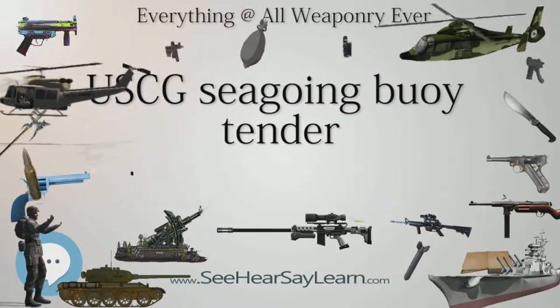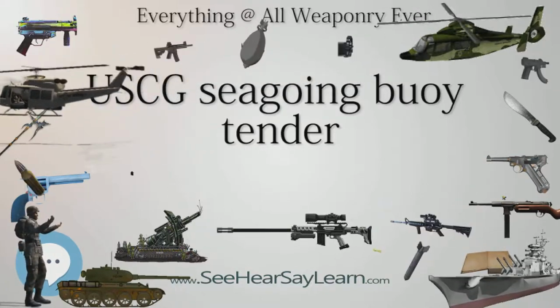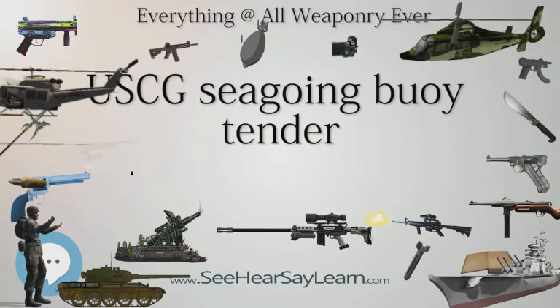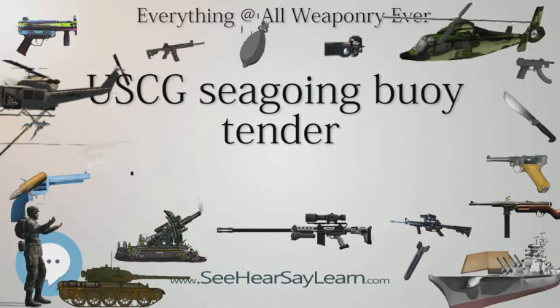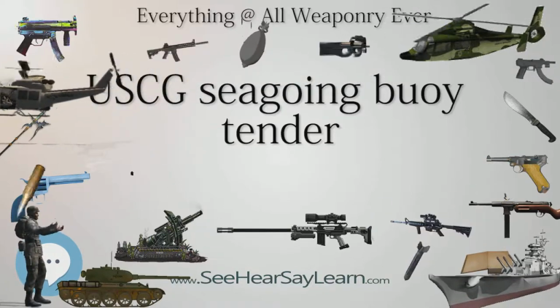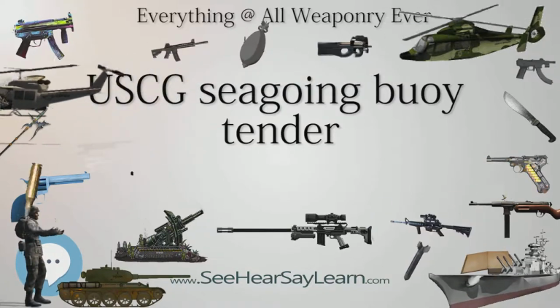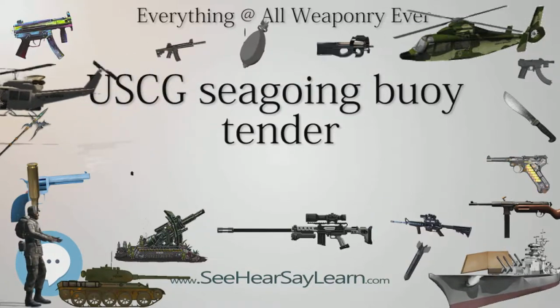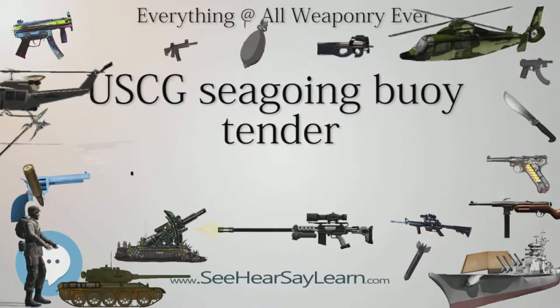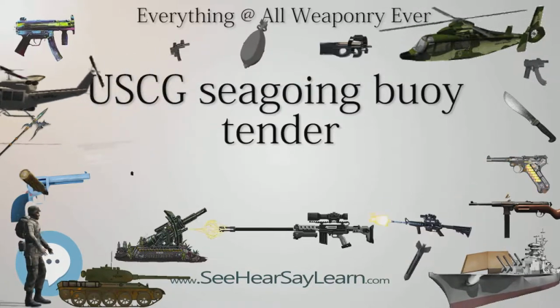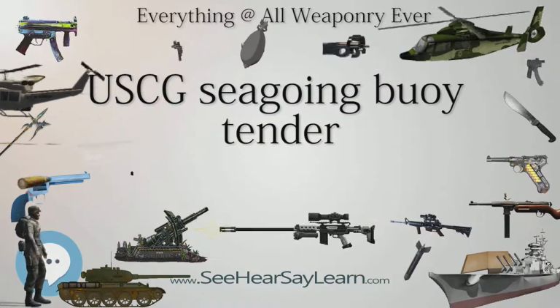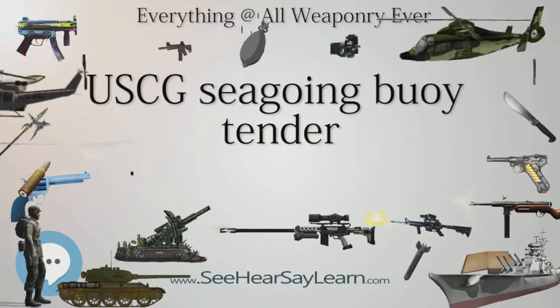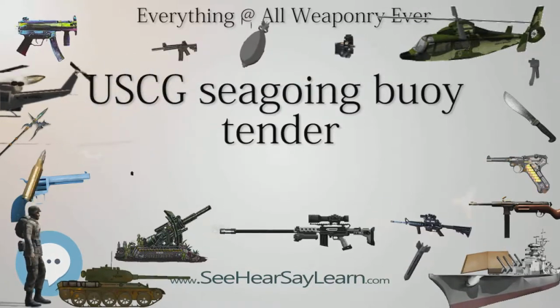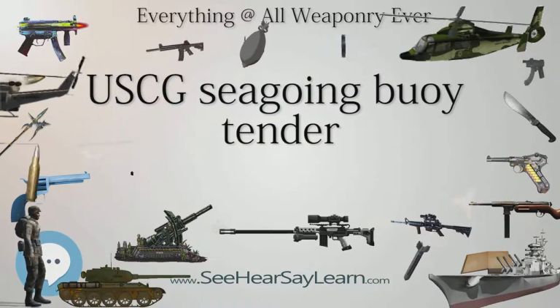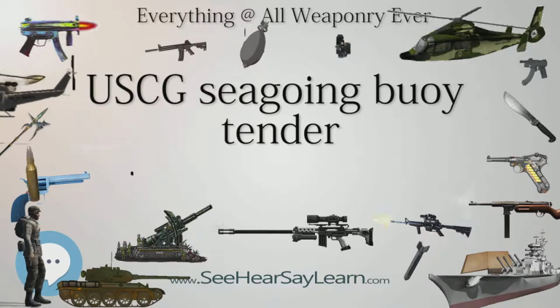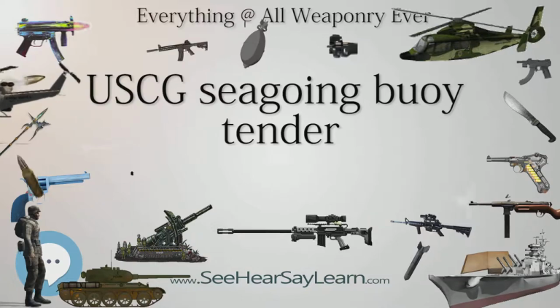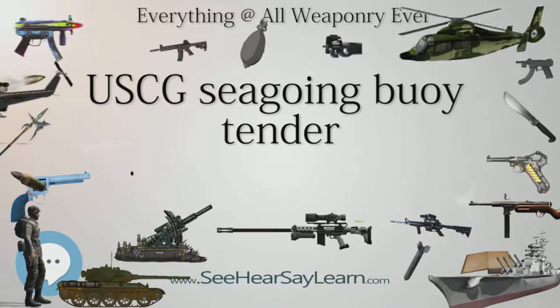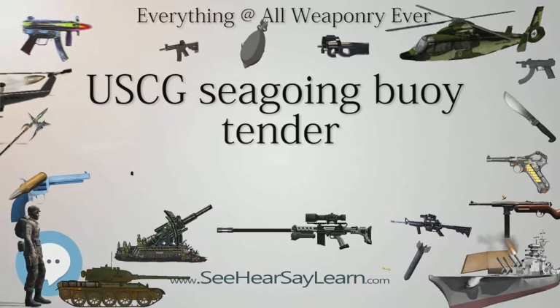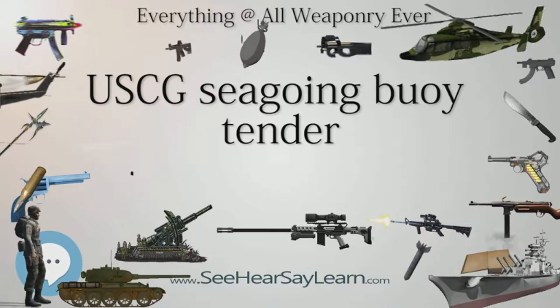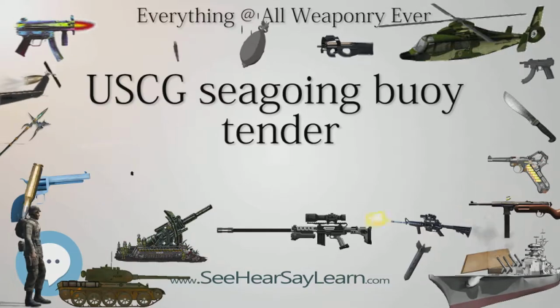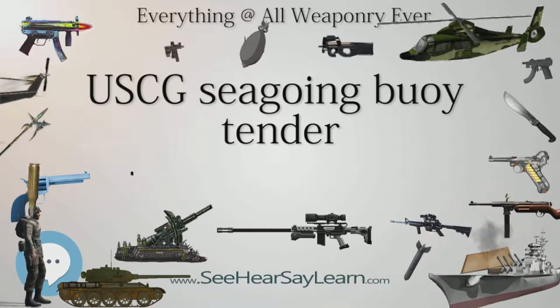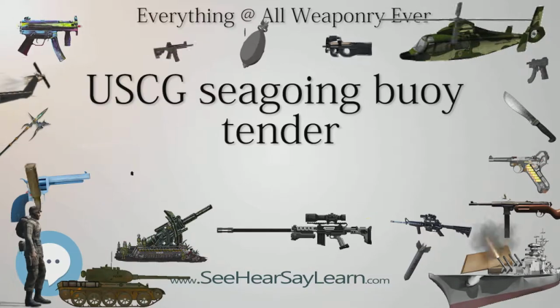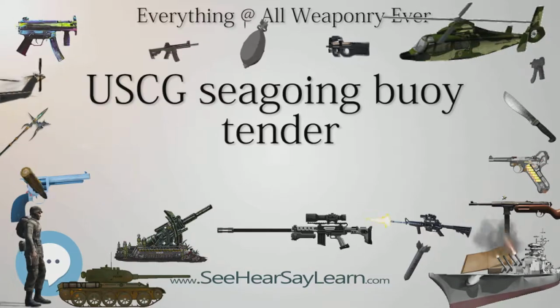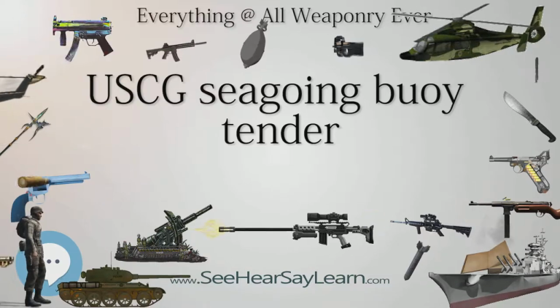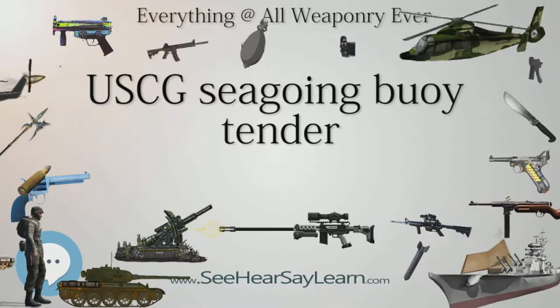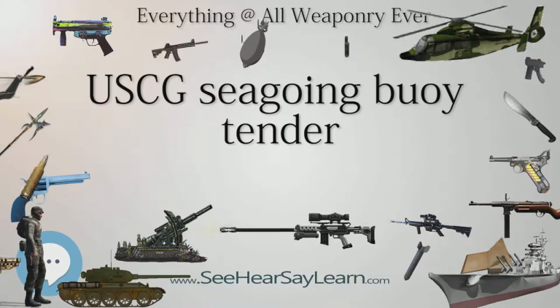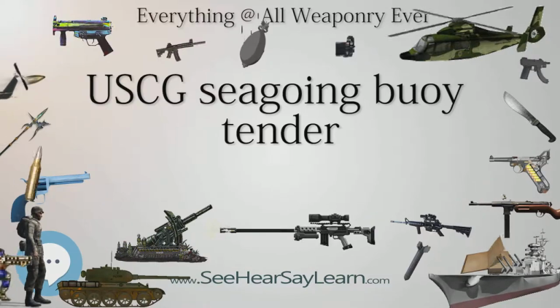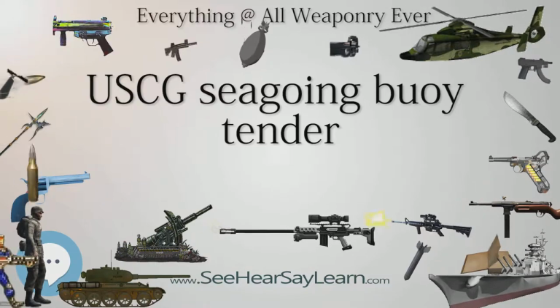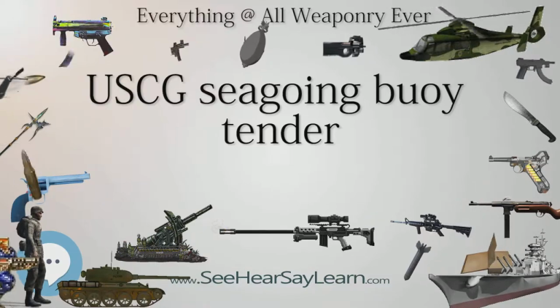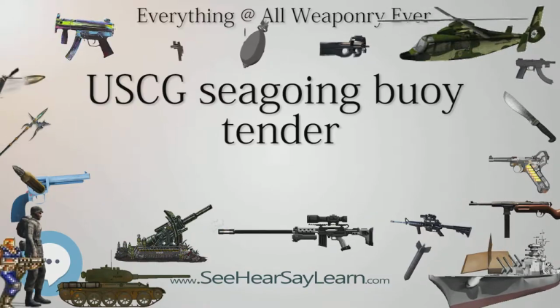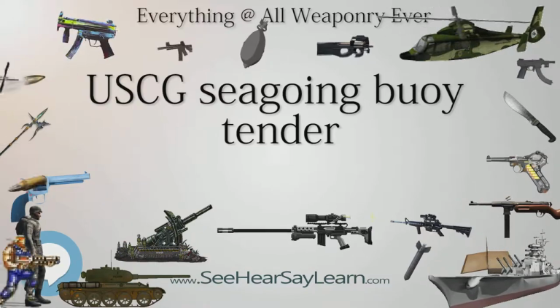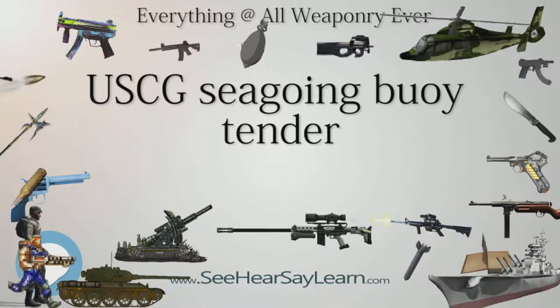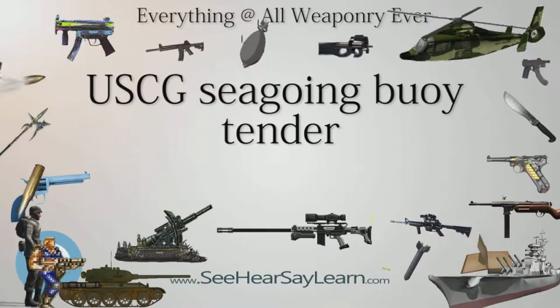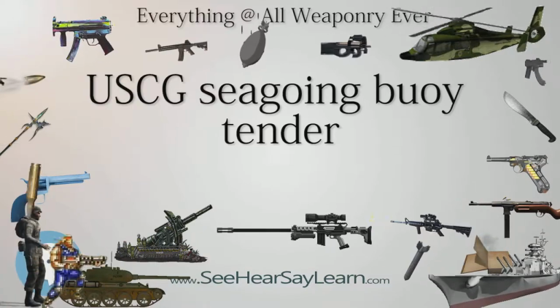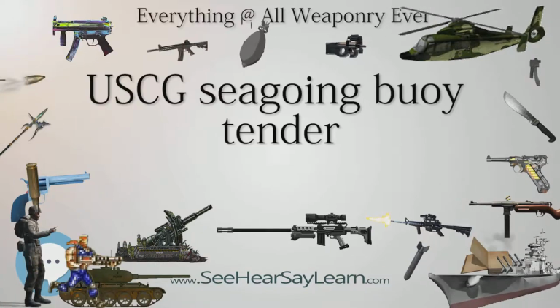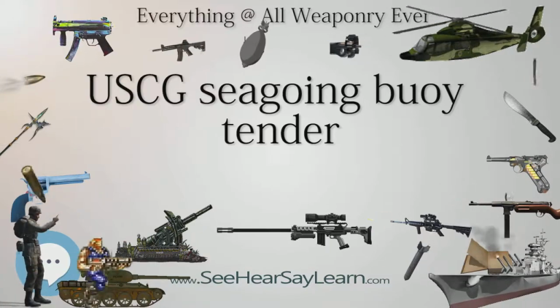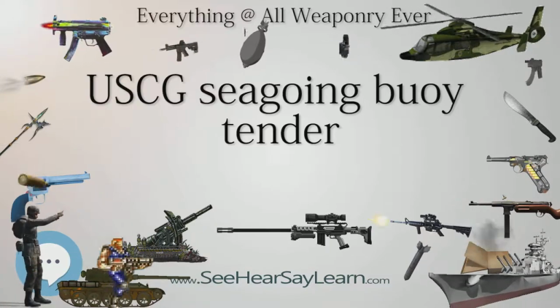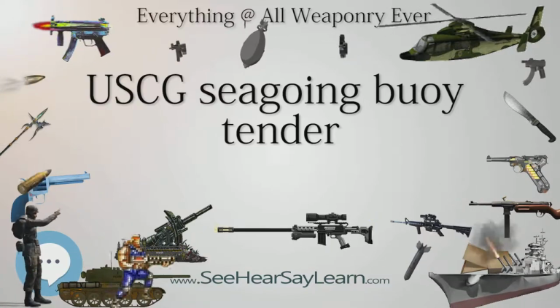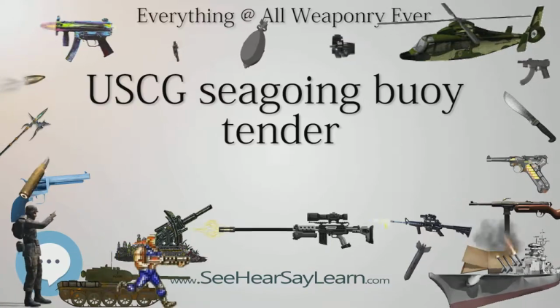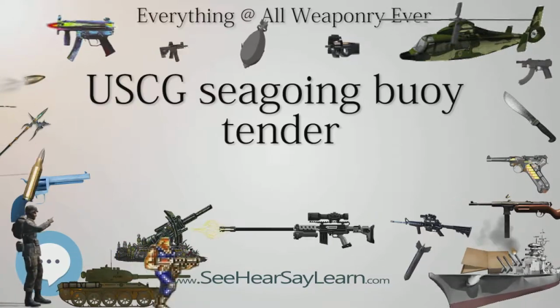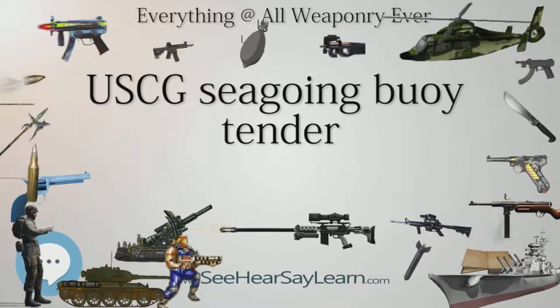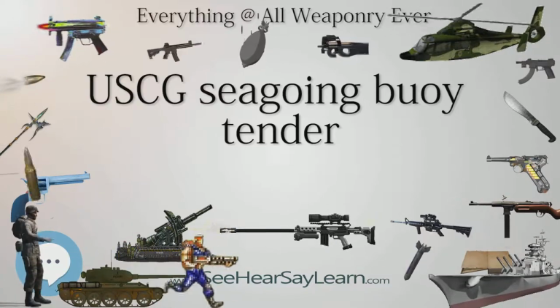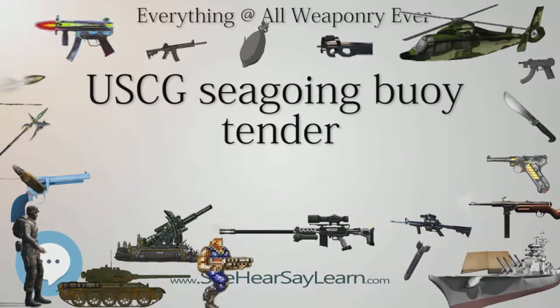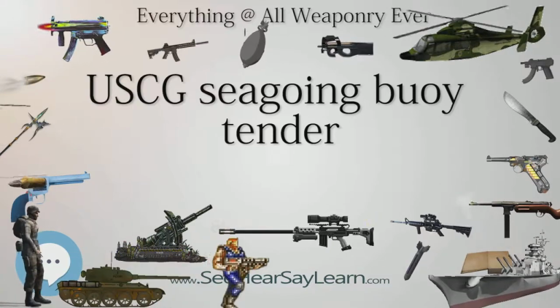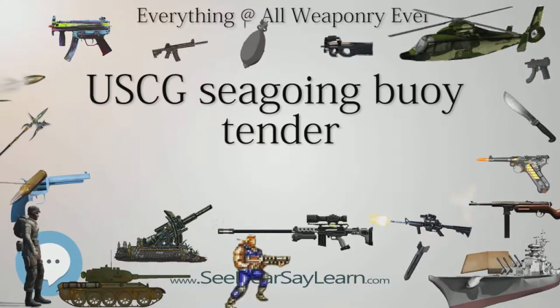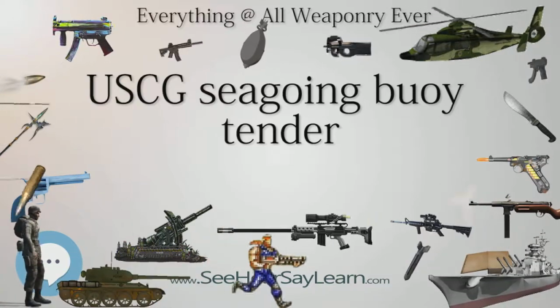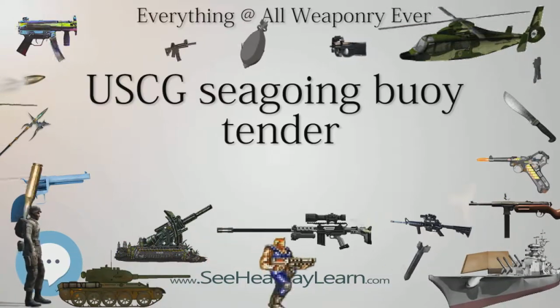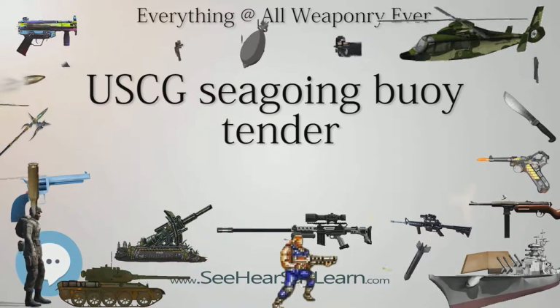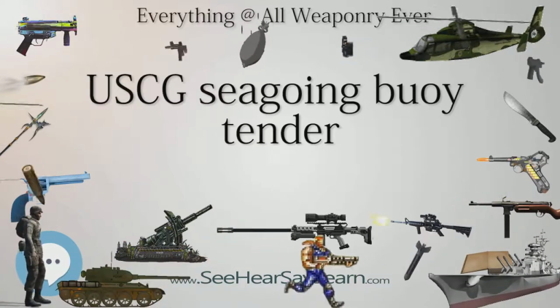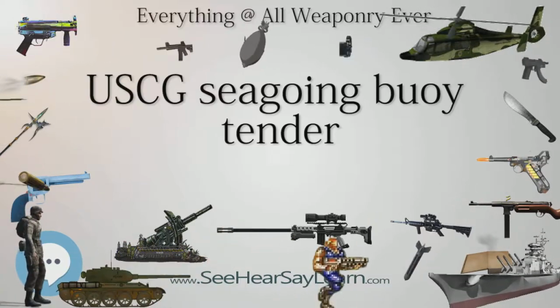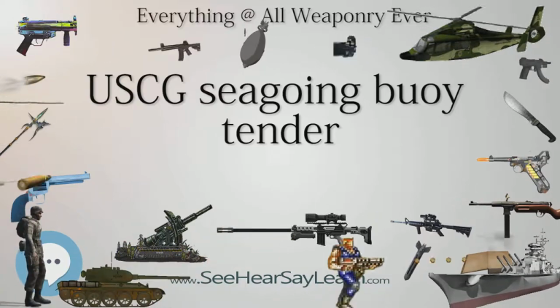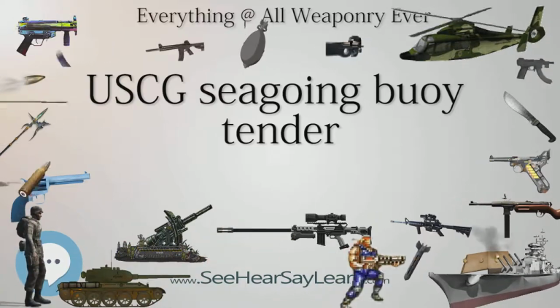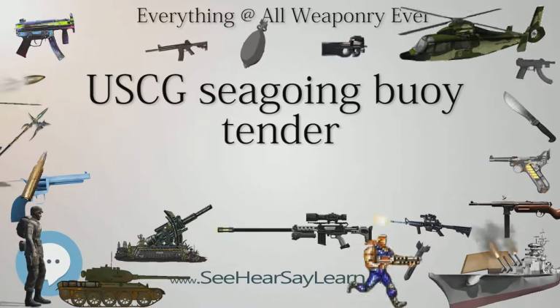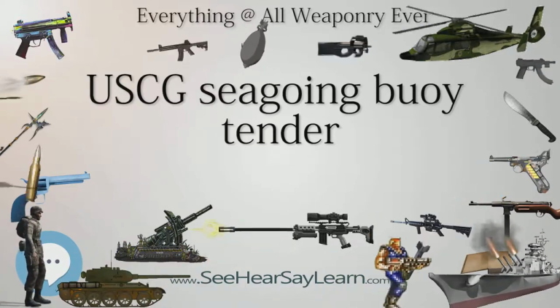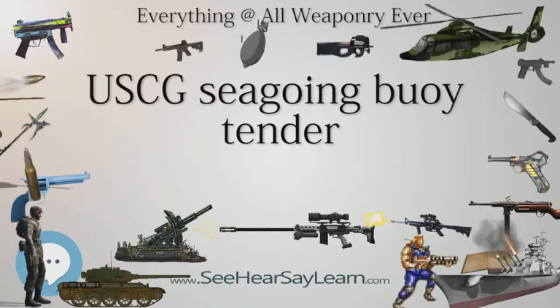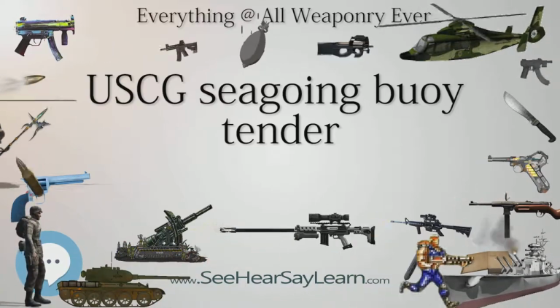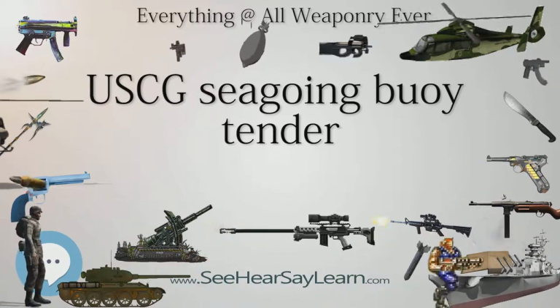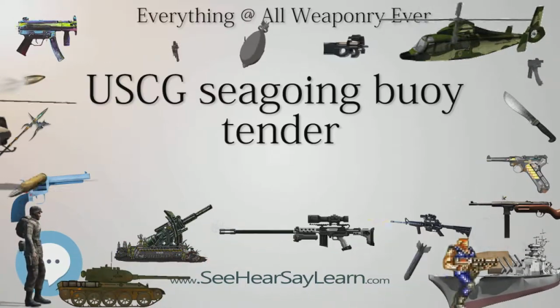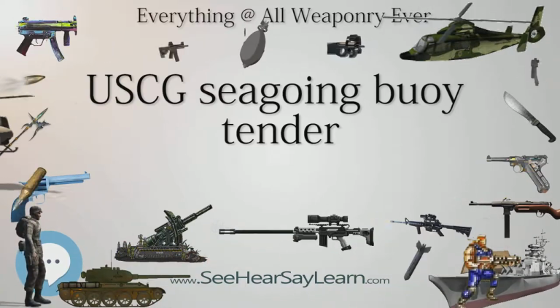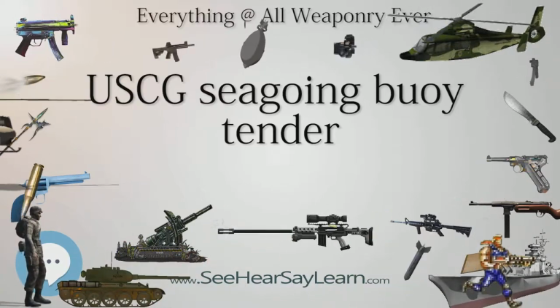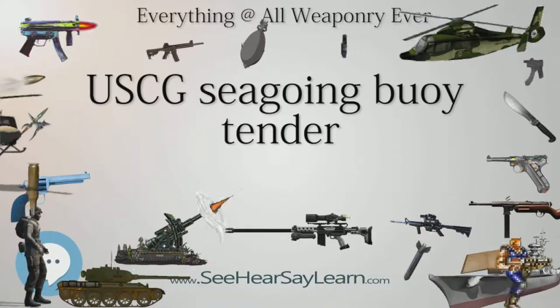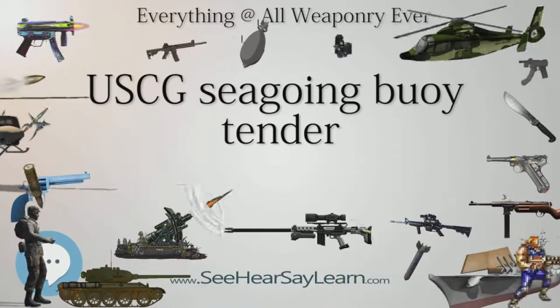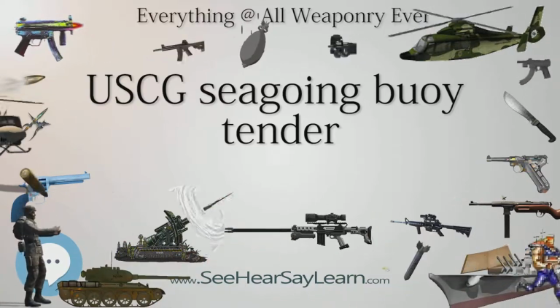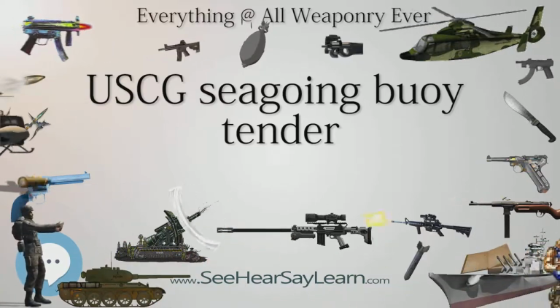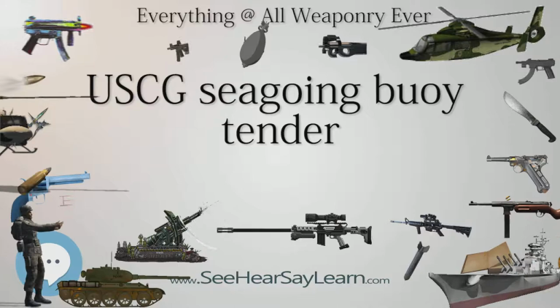The last 180-foot cutter, USCGC Acacia, was decommissioned on June 7, 2006.